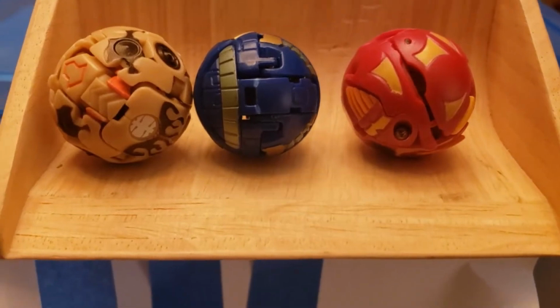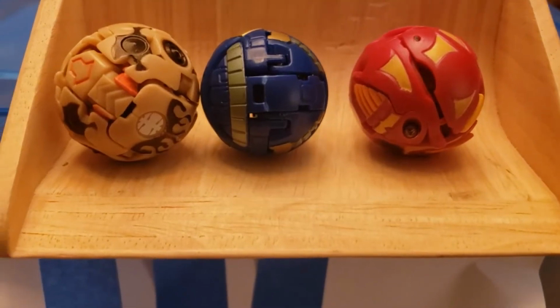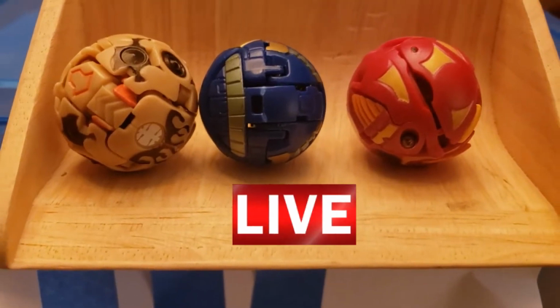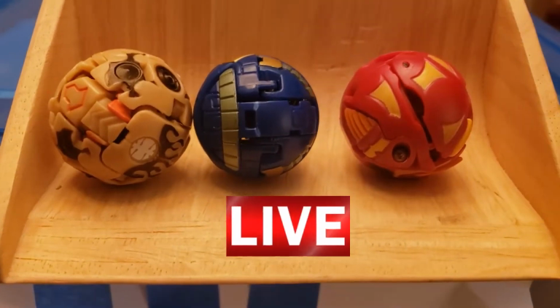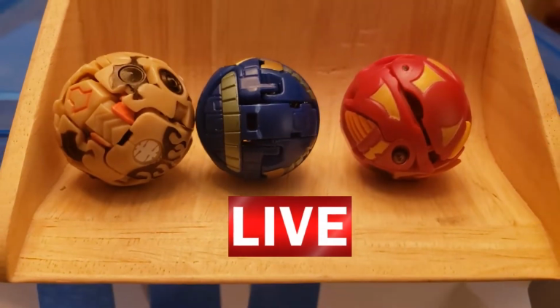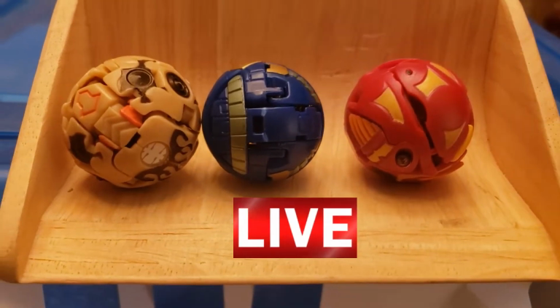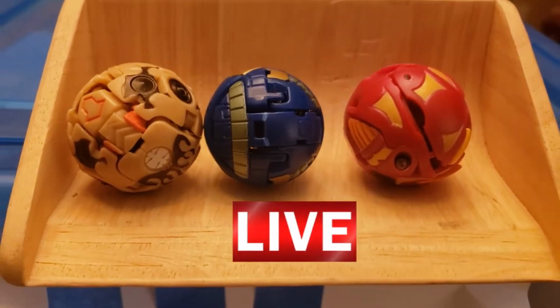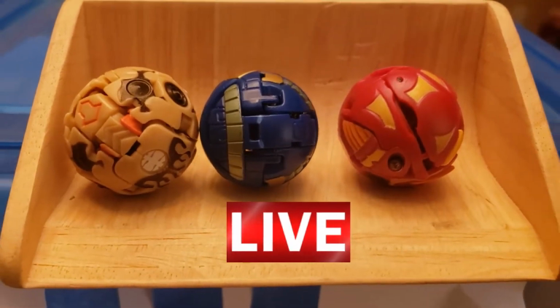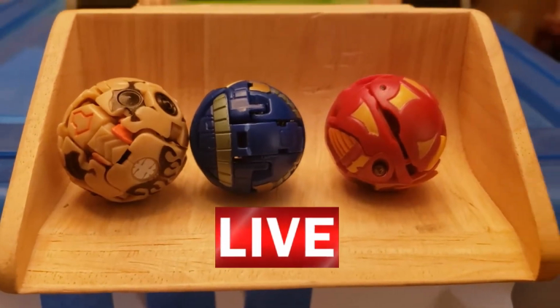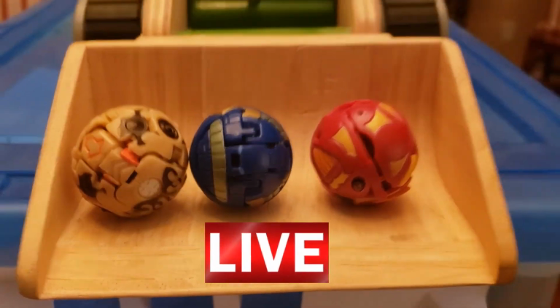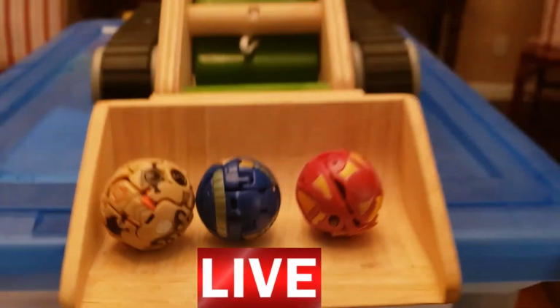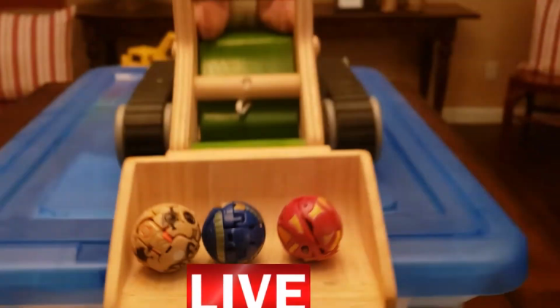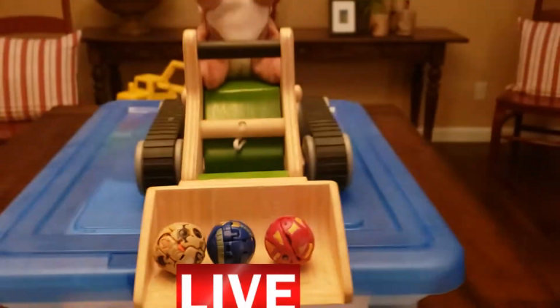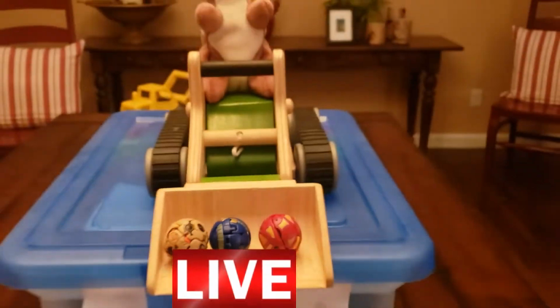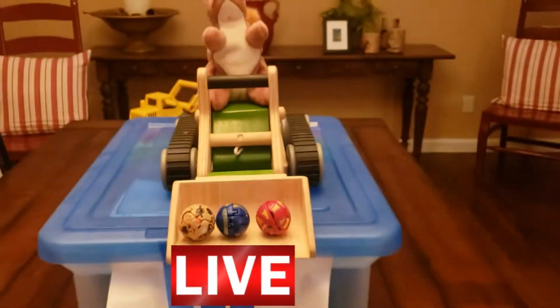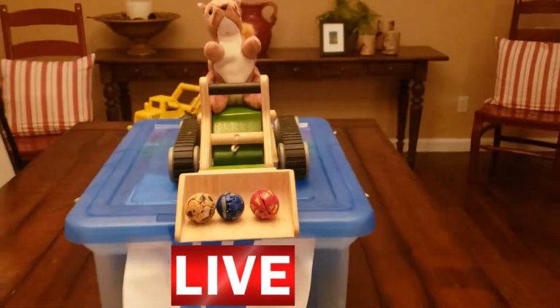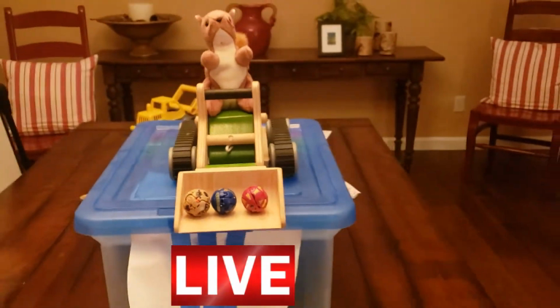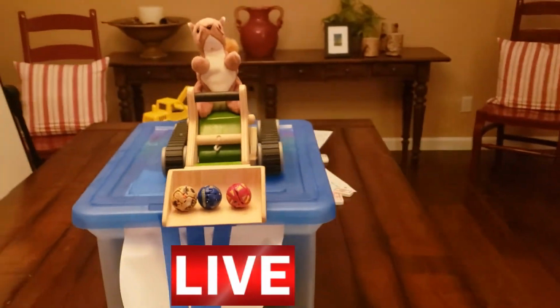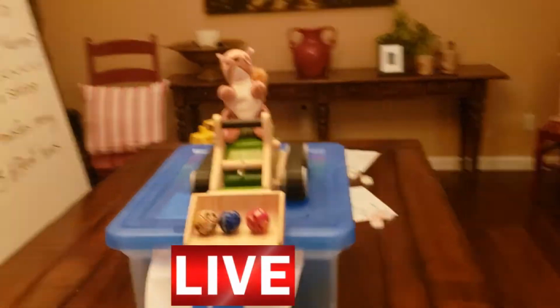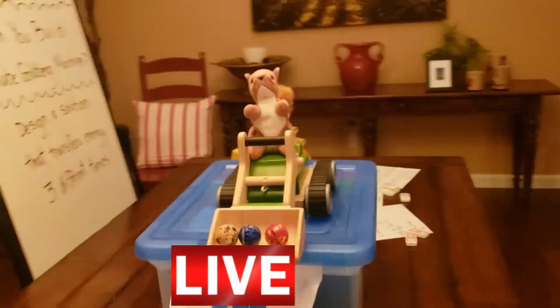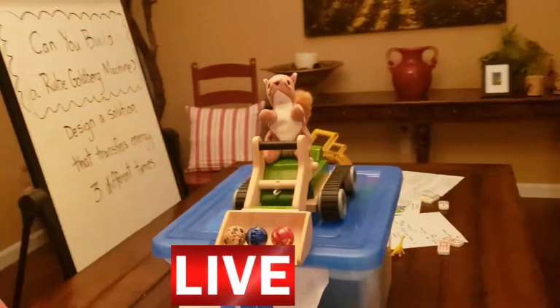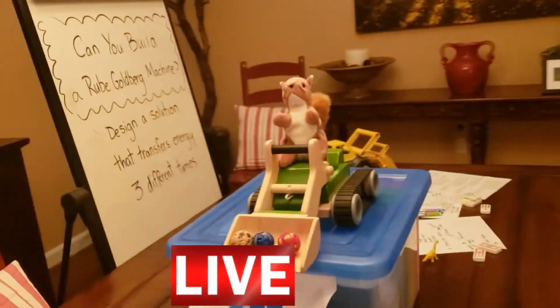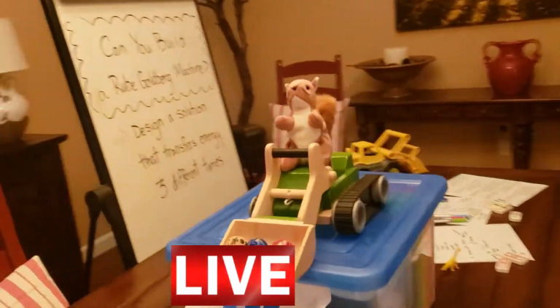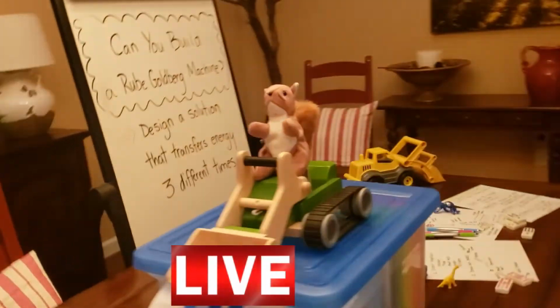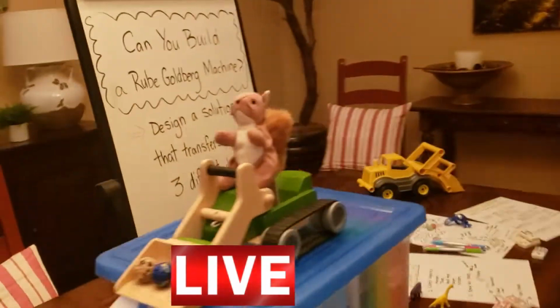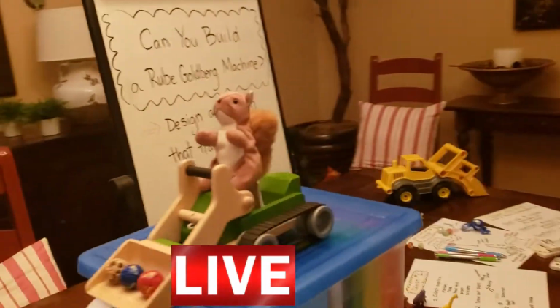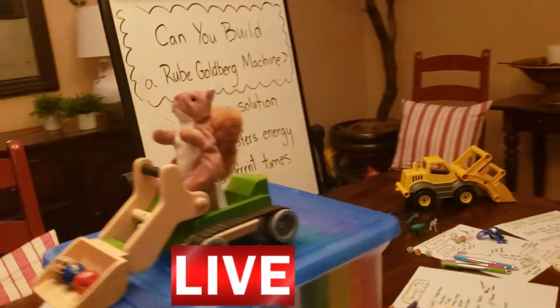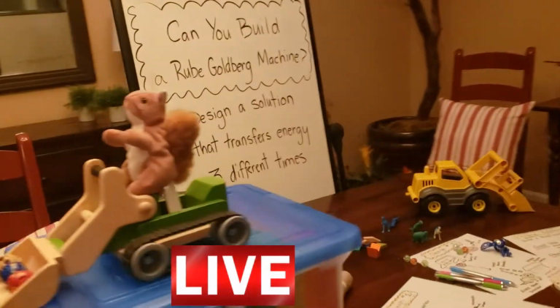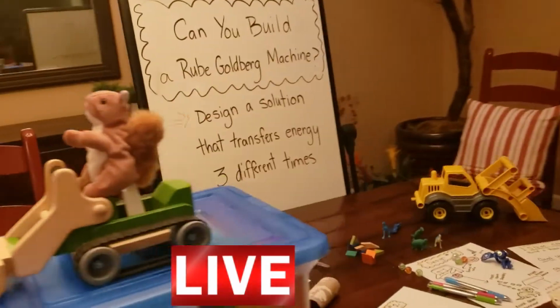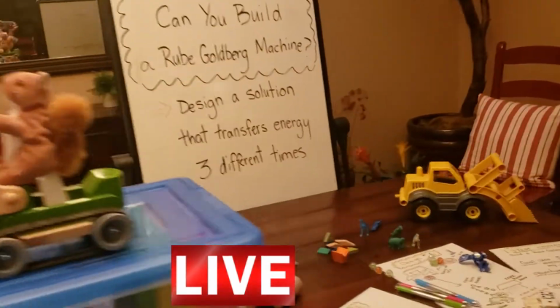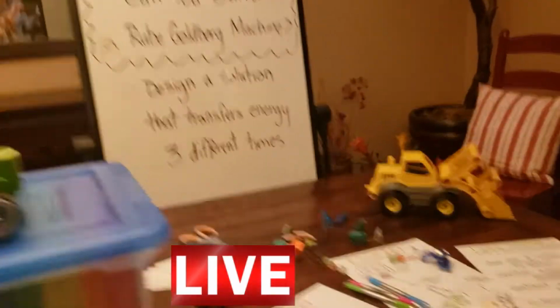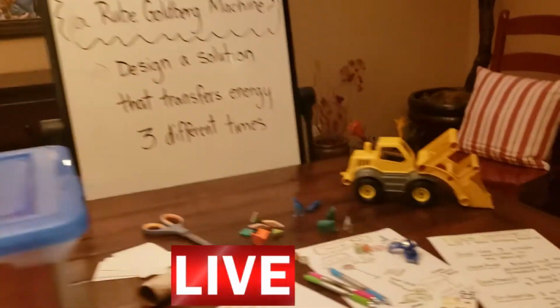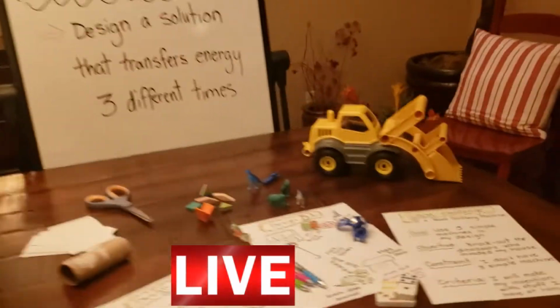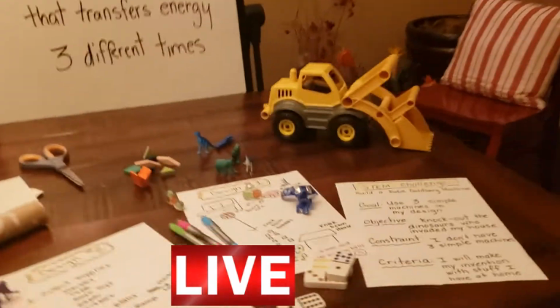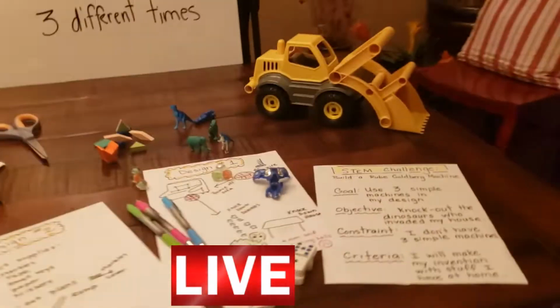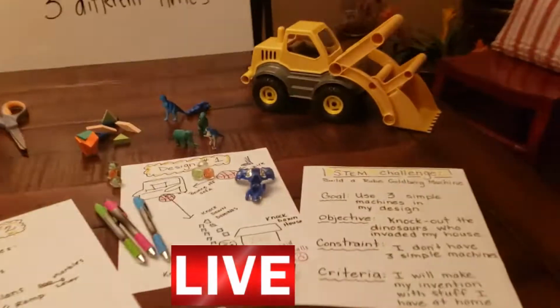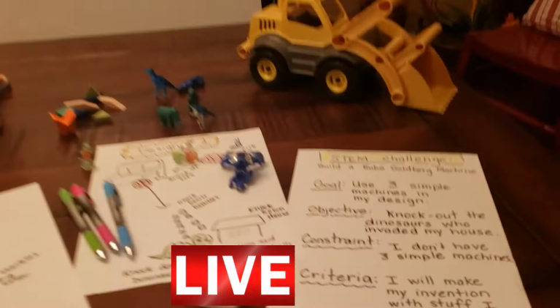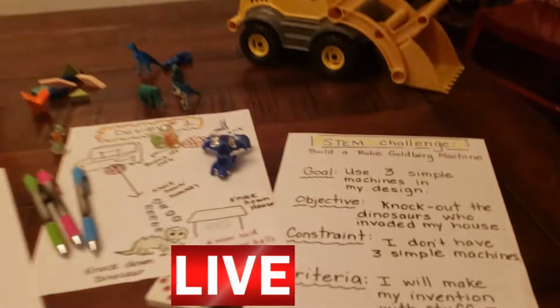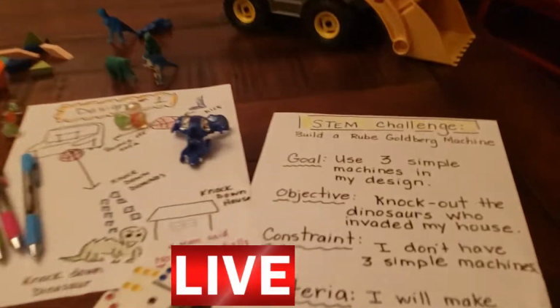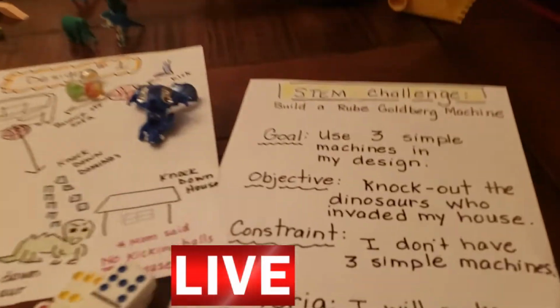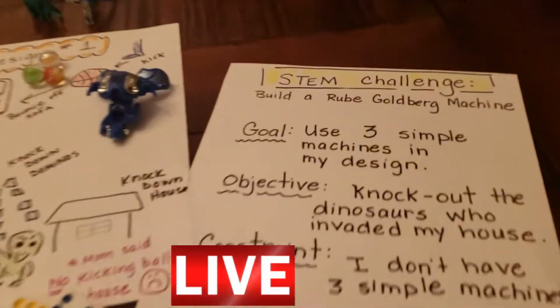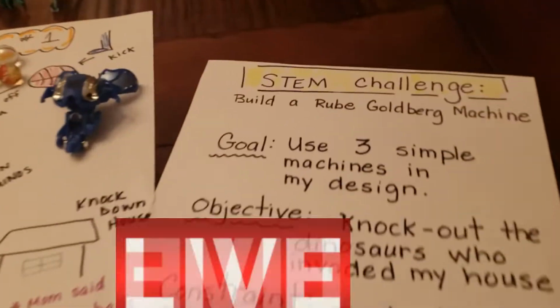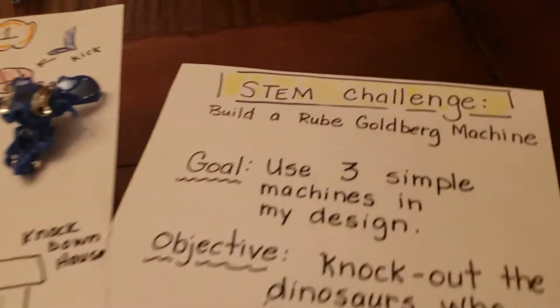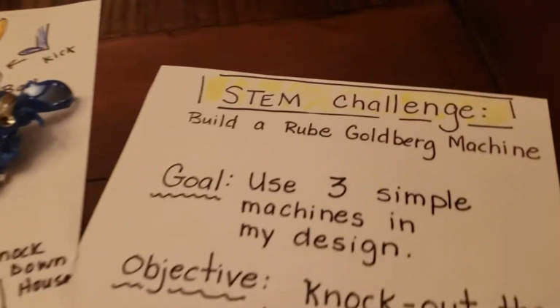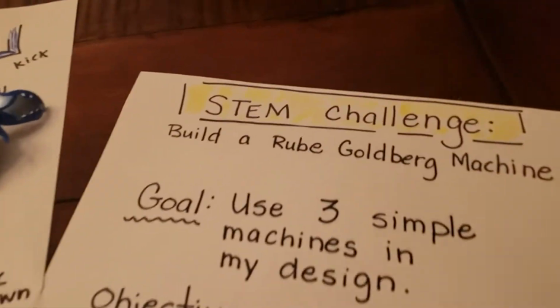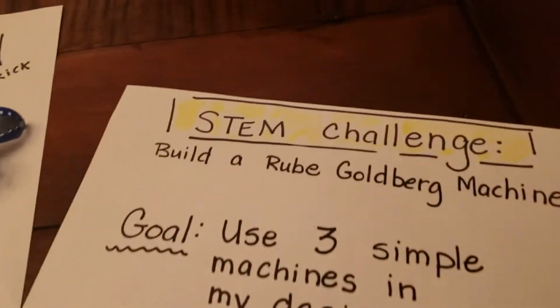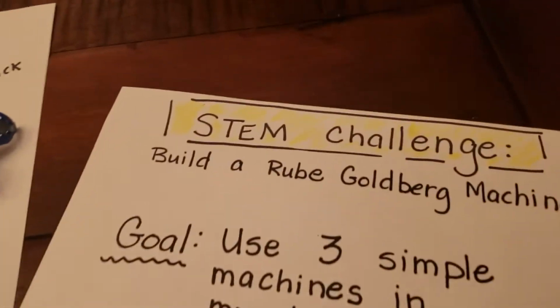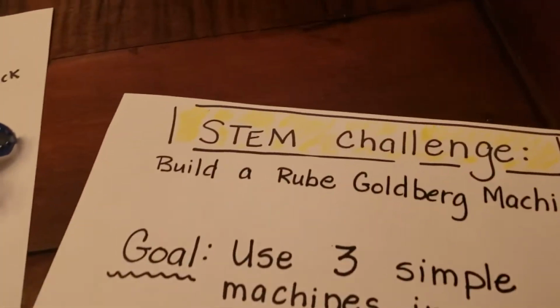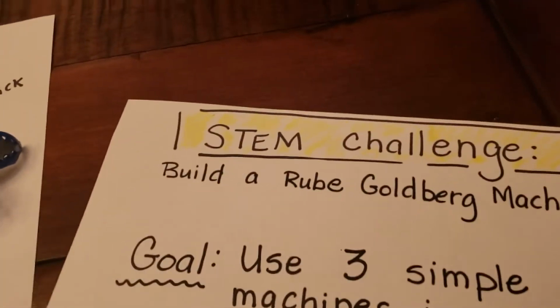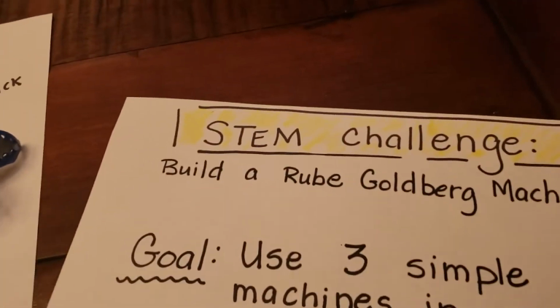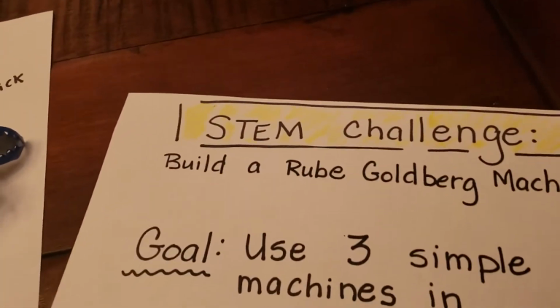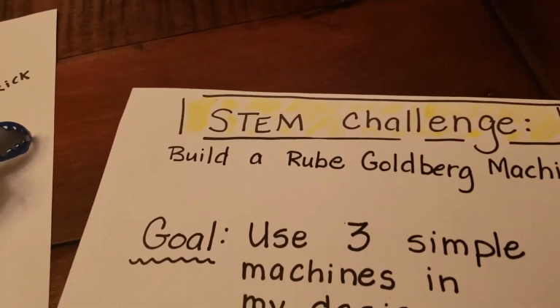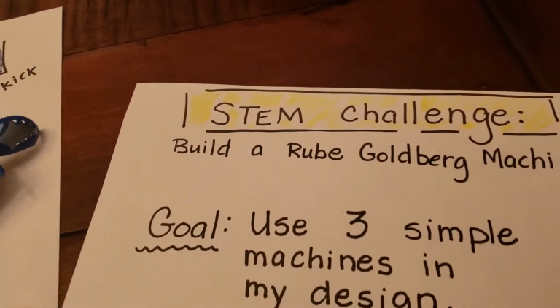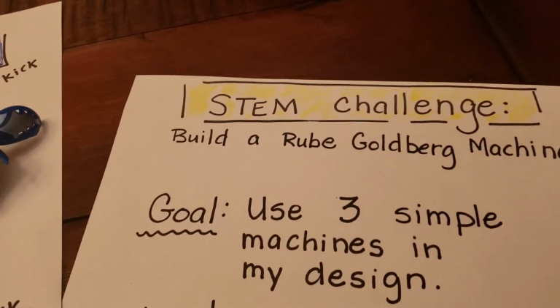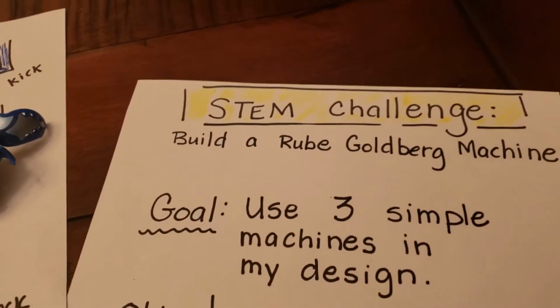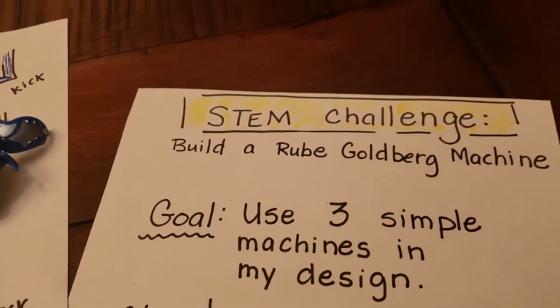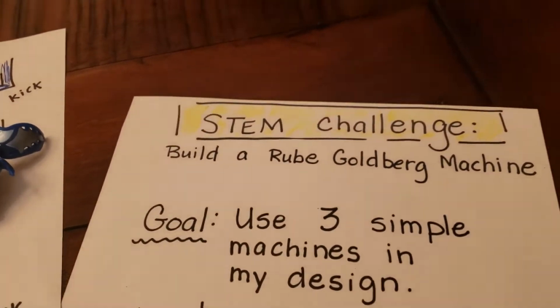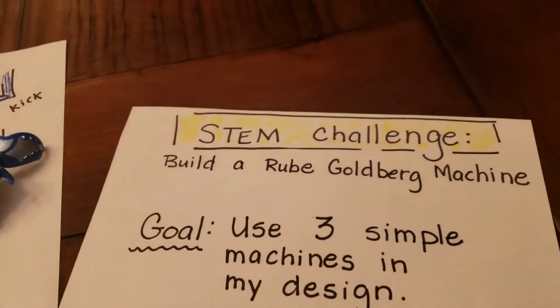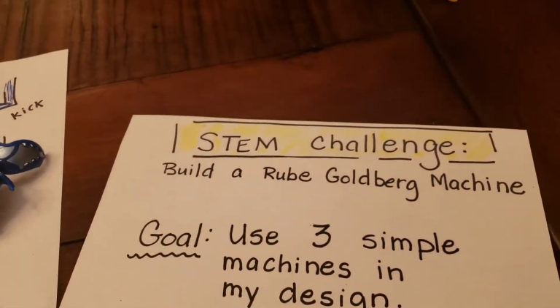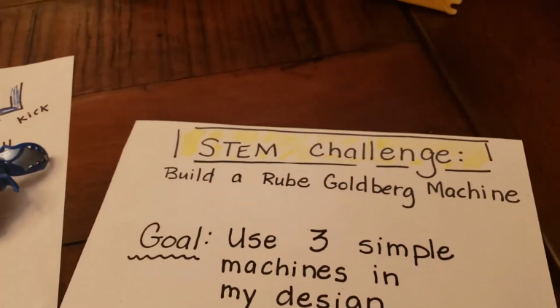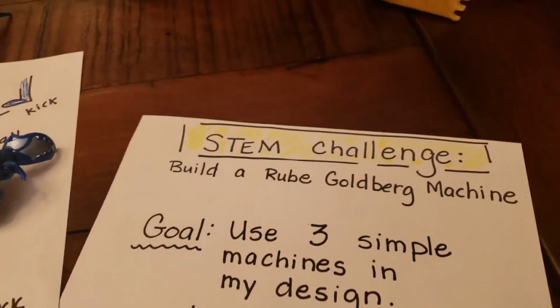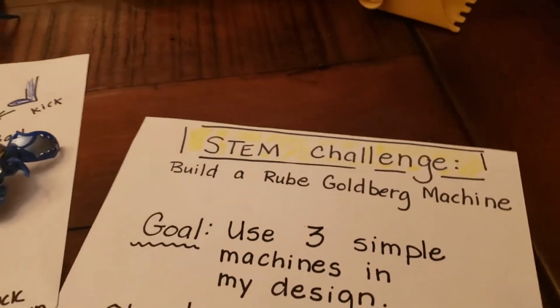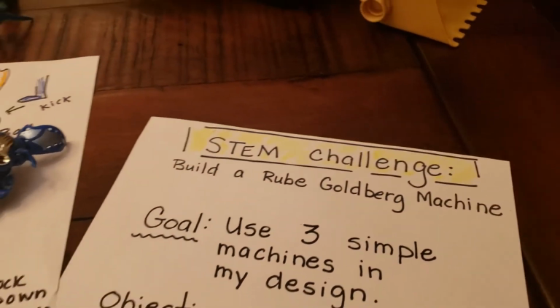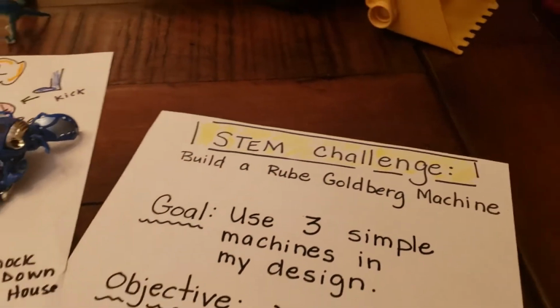I wonder what that is? I bet it's another STEM challenge. Let's check it out. Yep, it says STEM challenge. Build a Rube Goldberg machine.